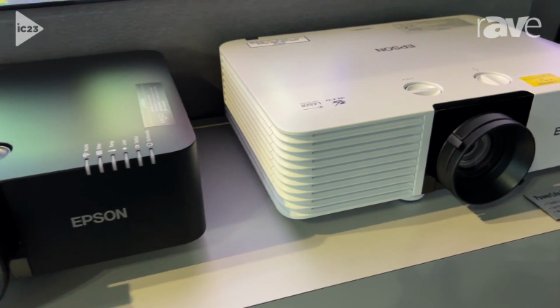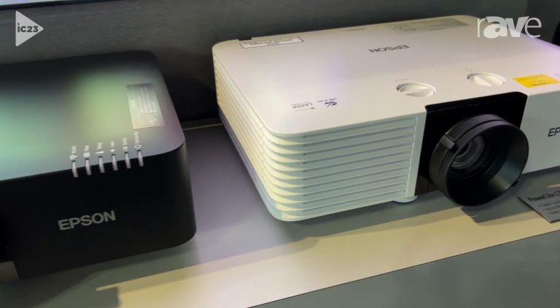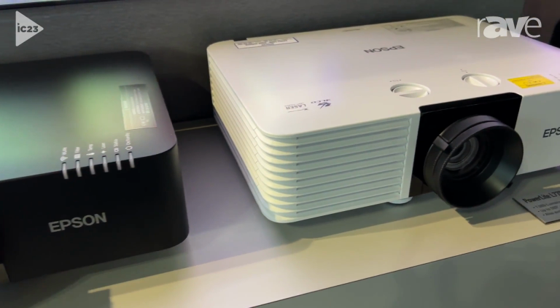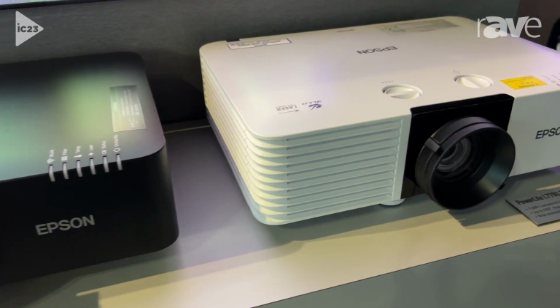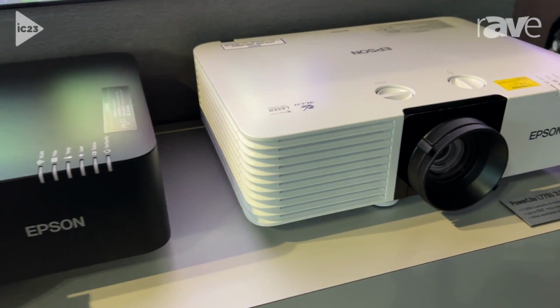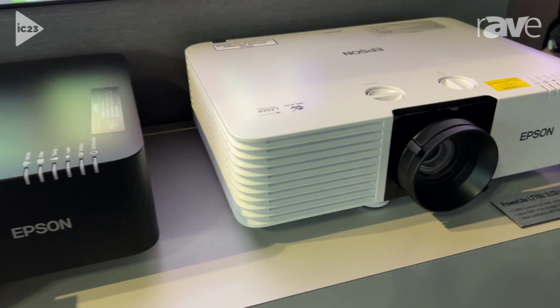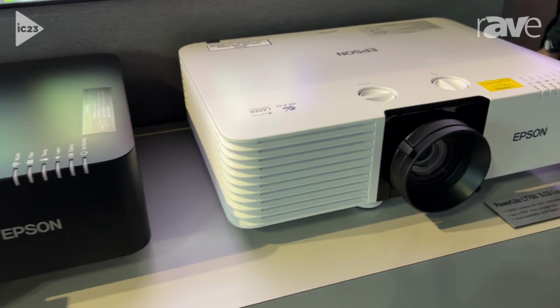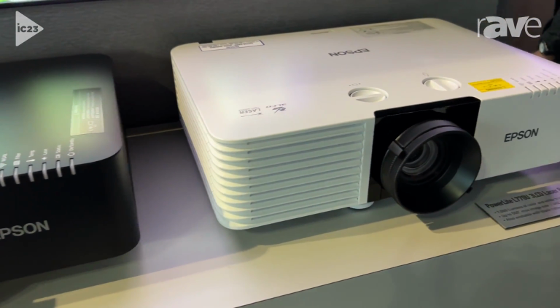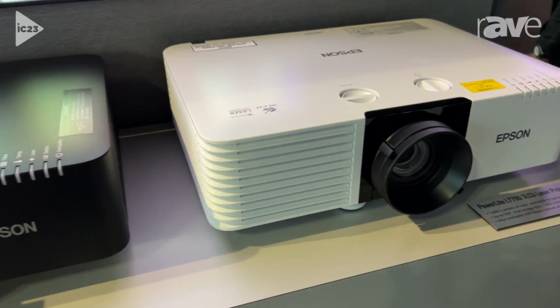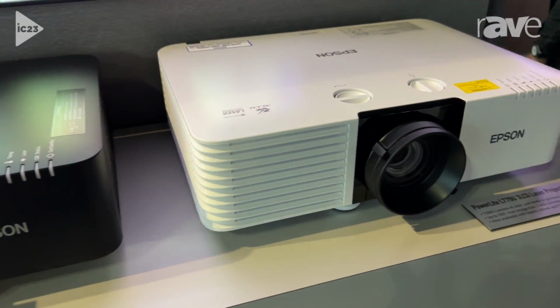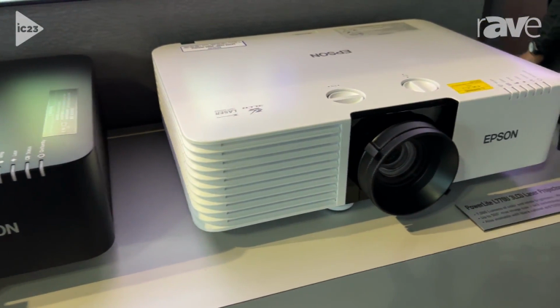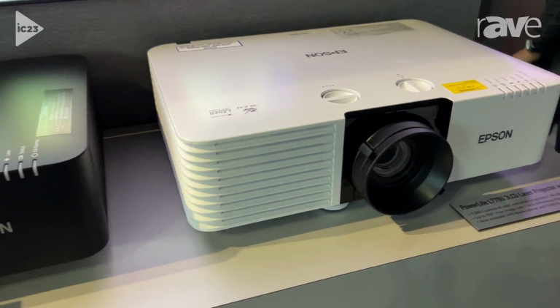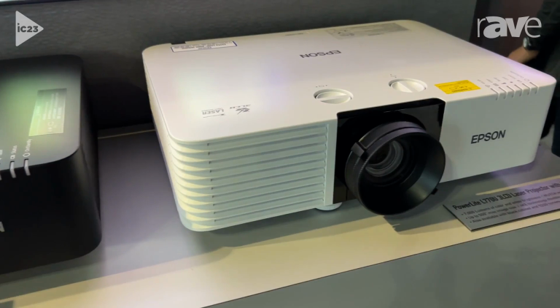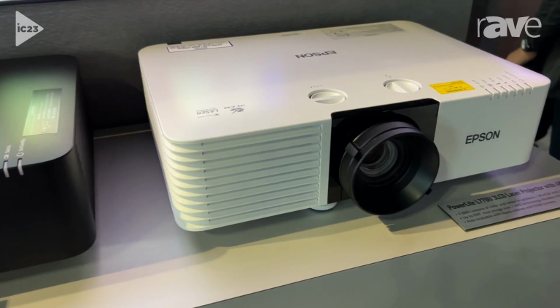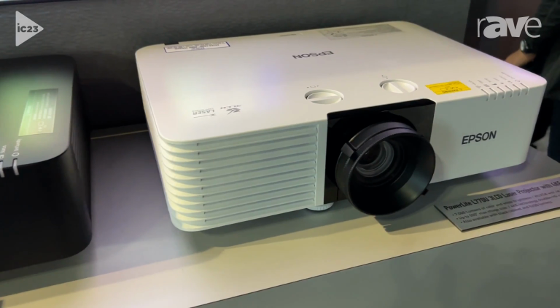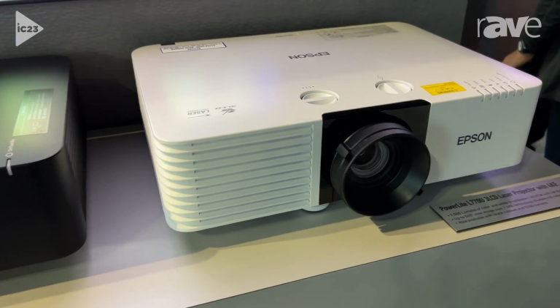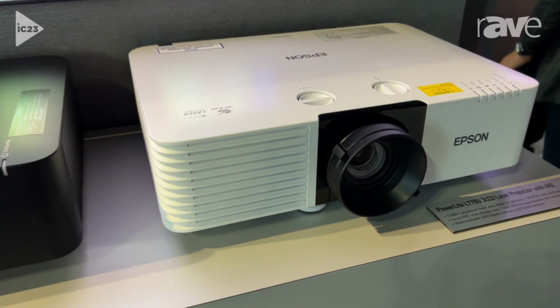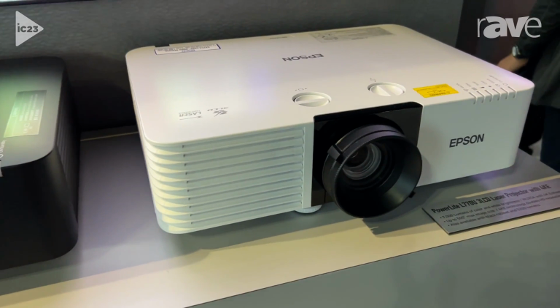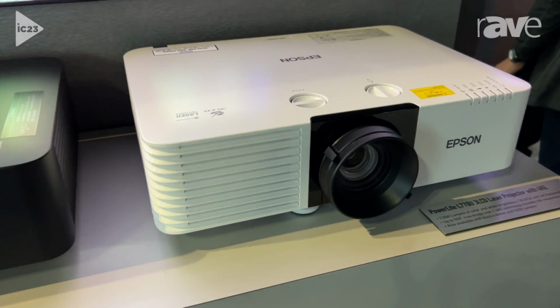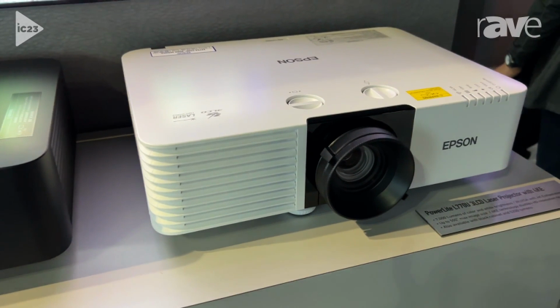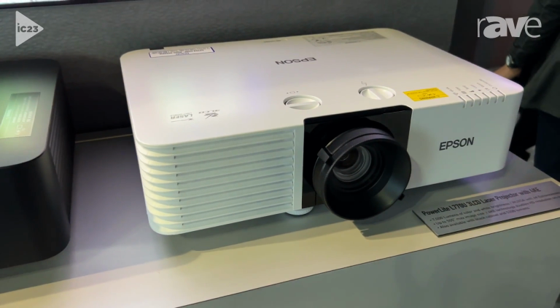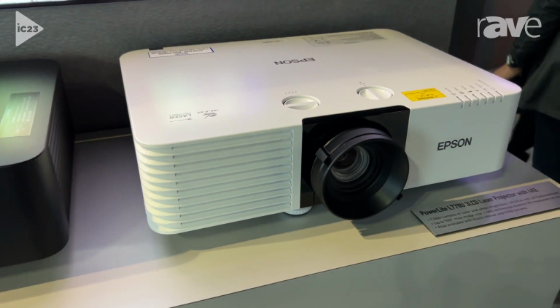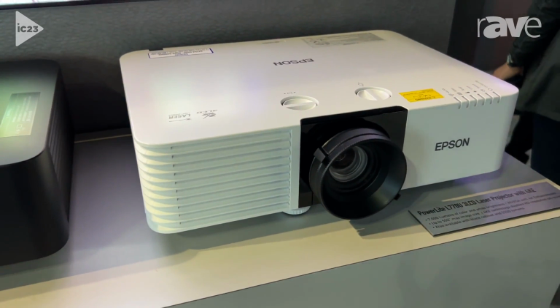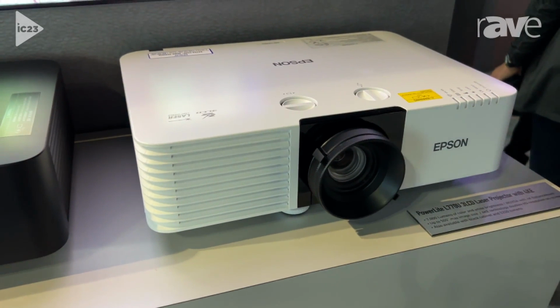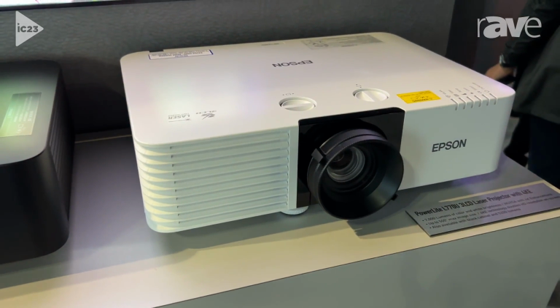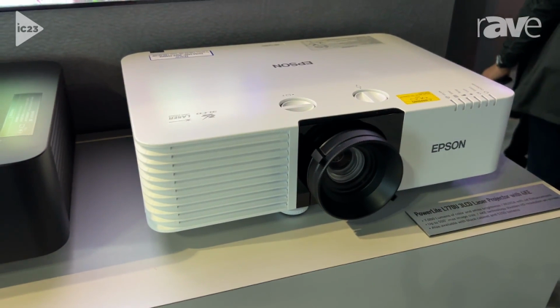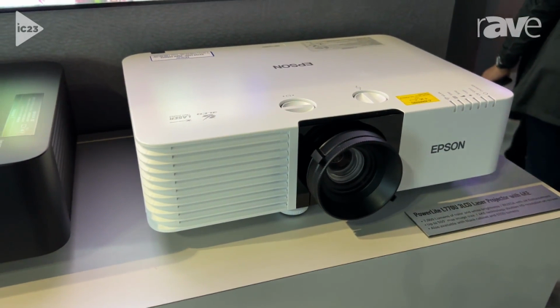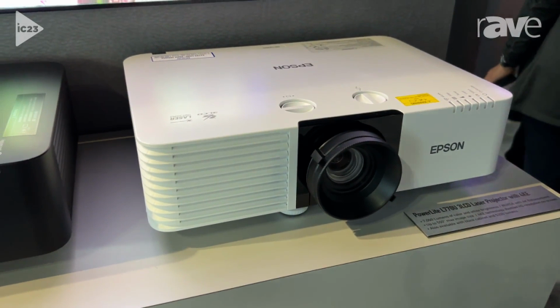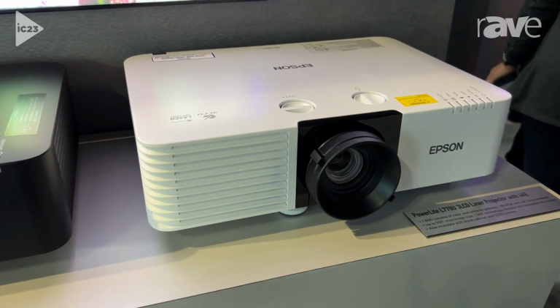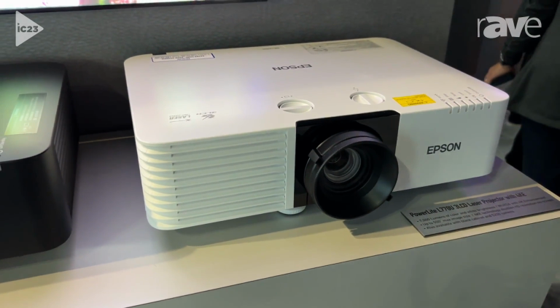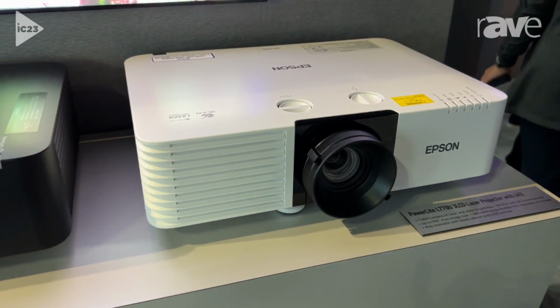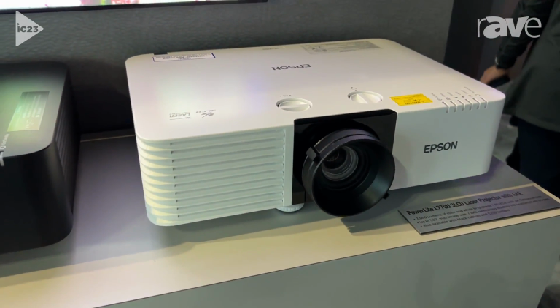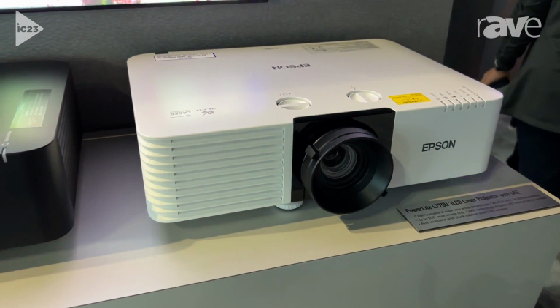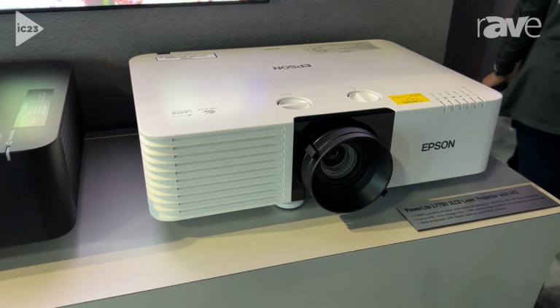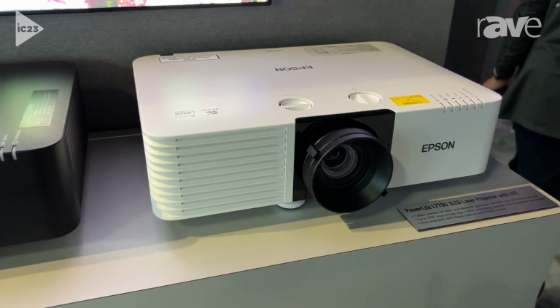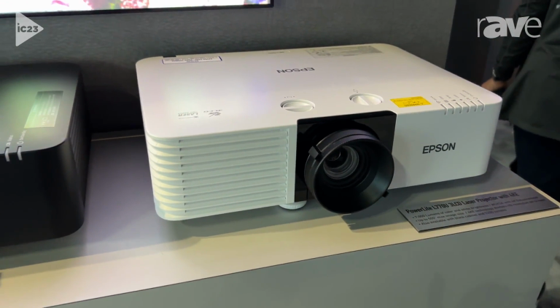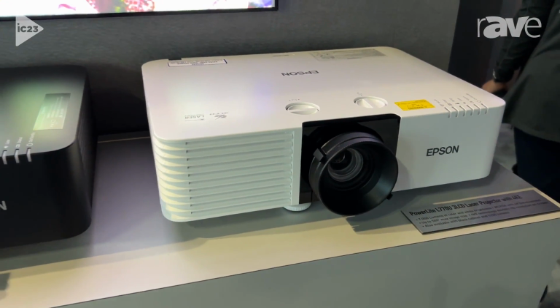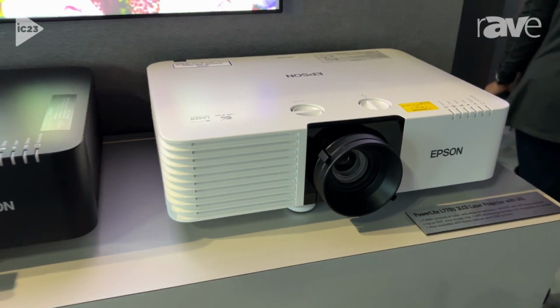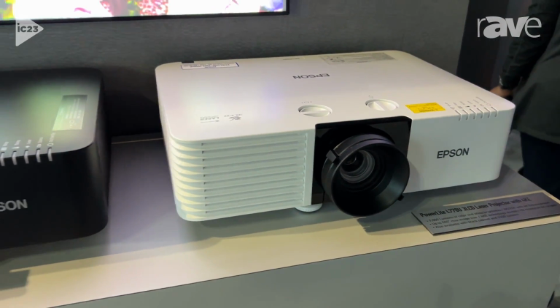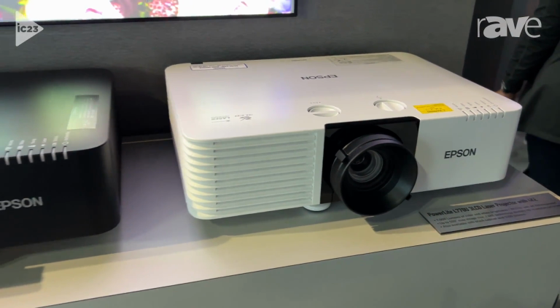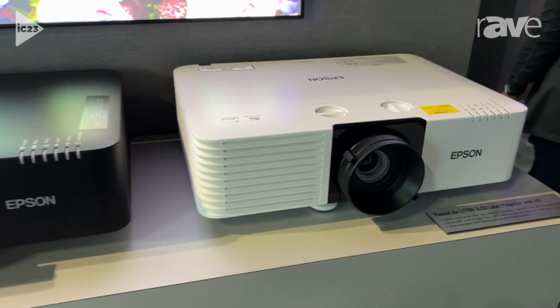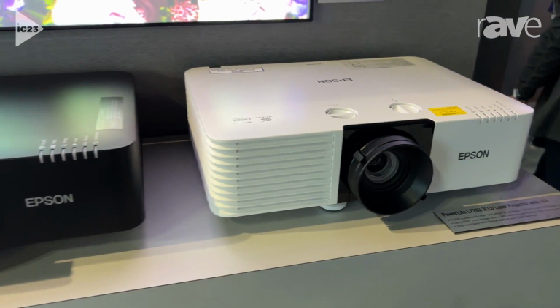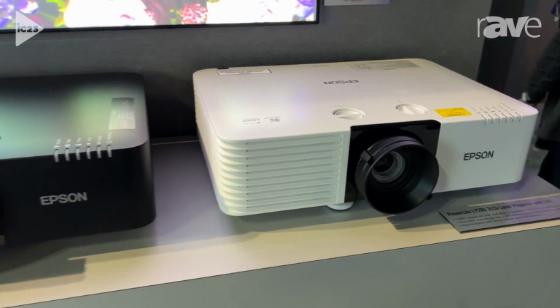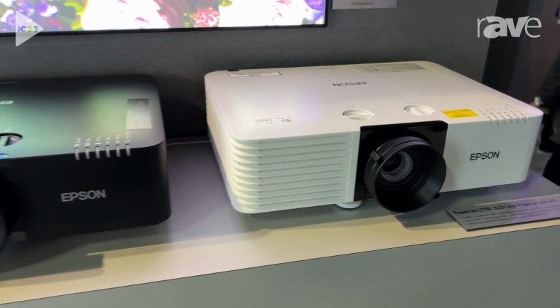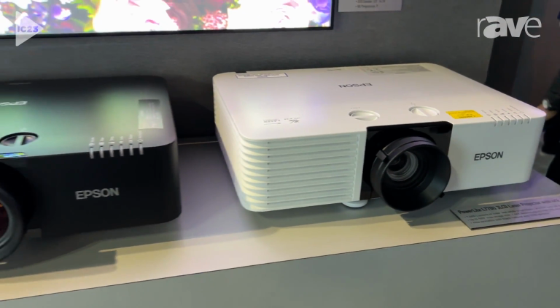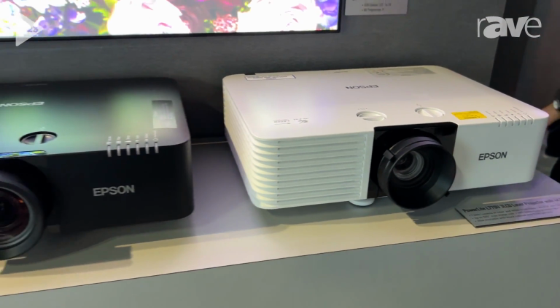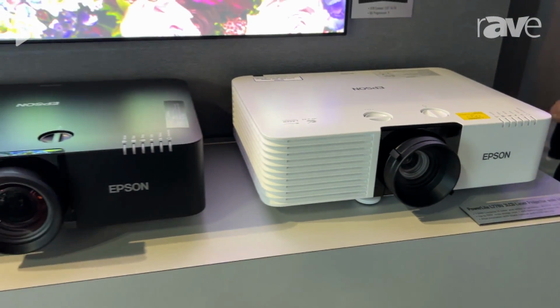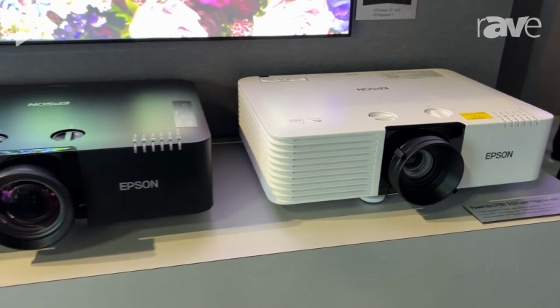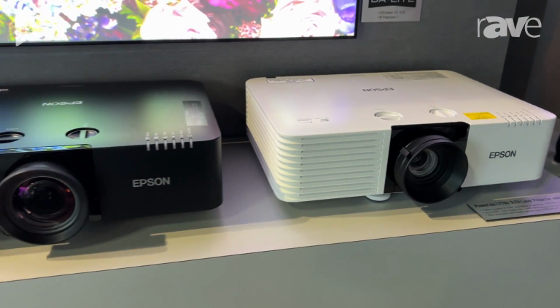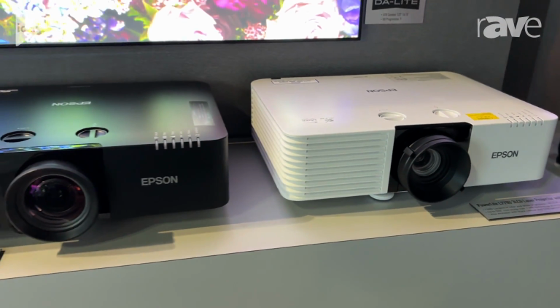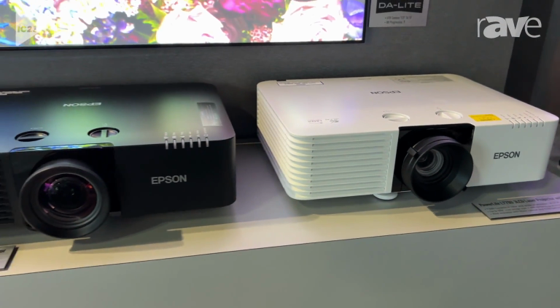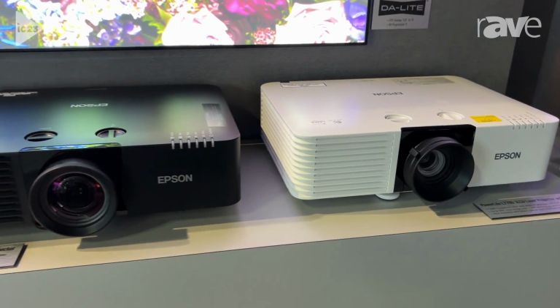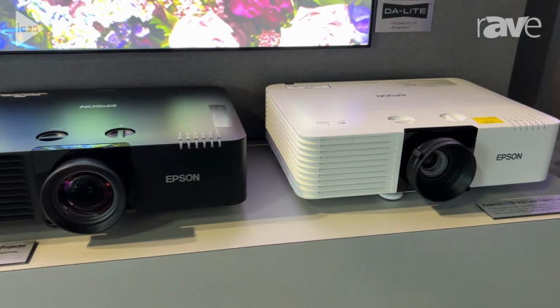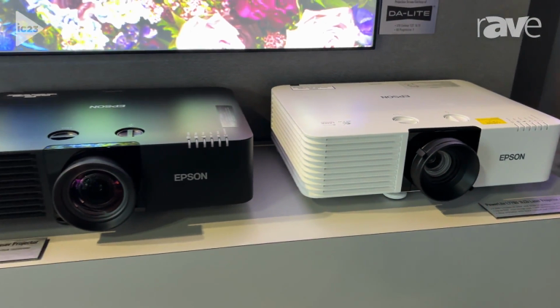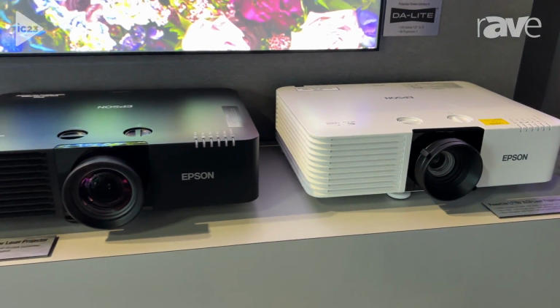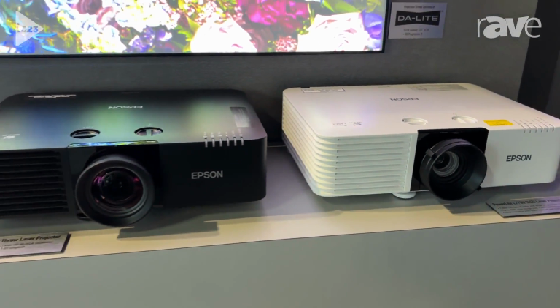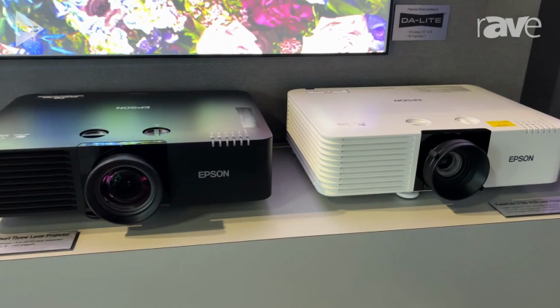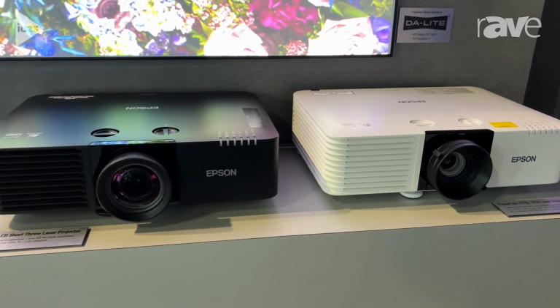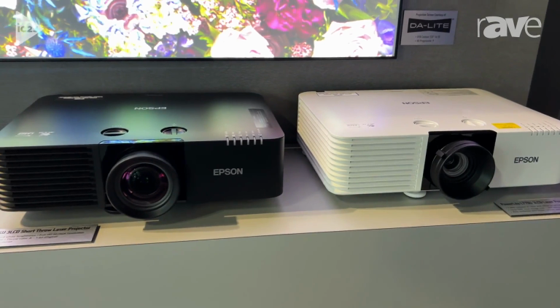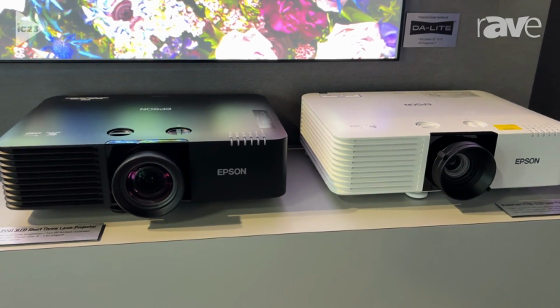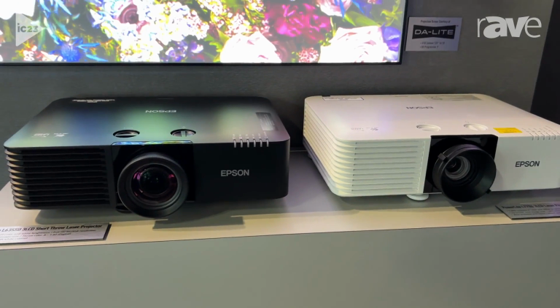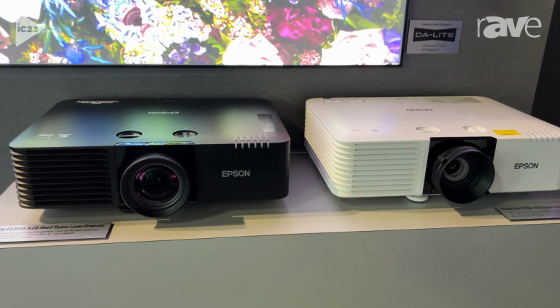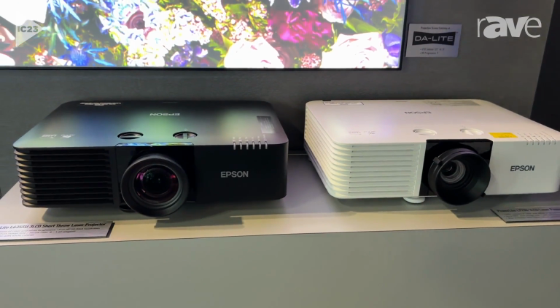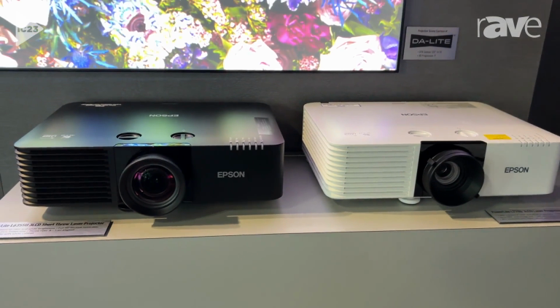three new models: the PowerLite L775U, the L770U, and the L570U.